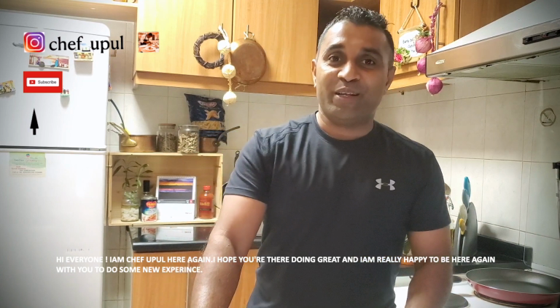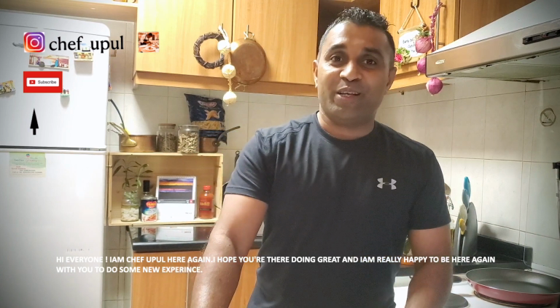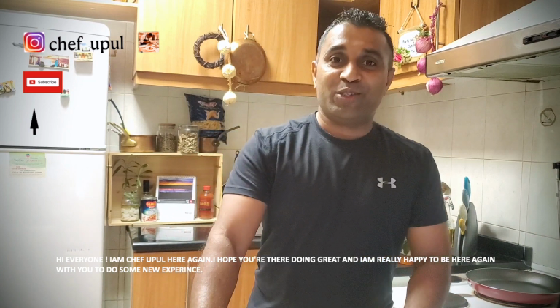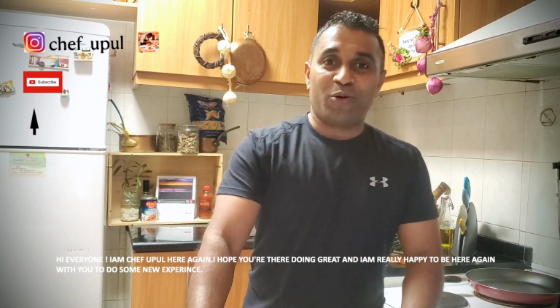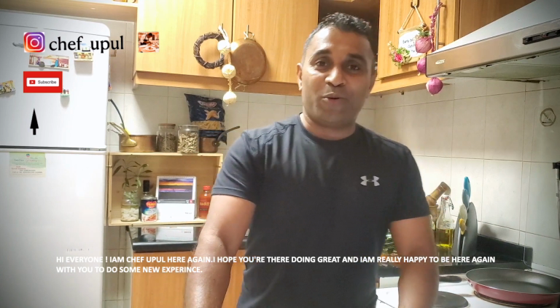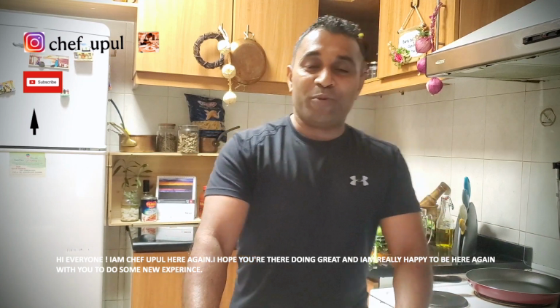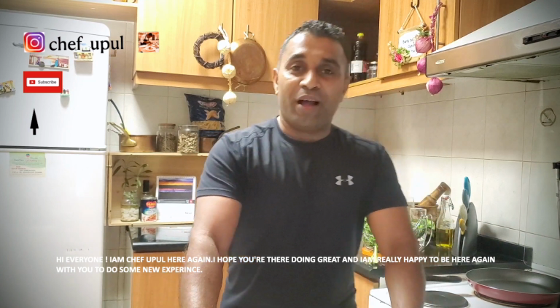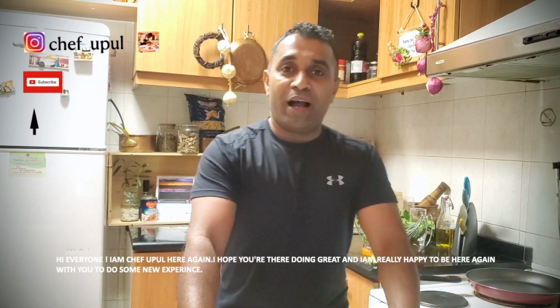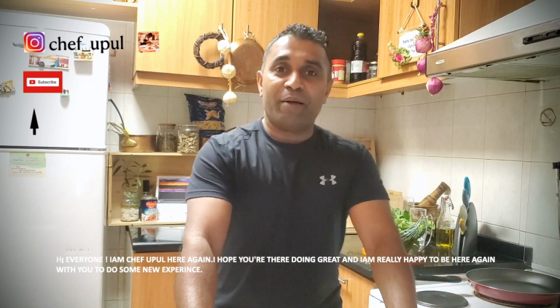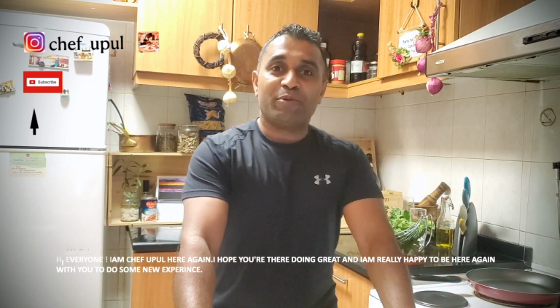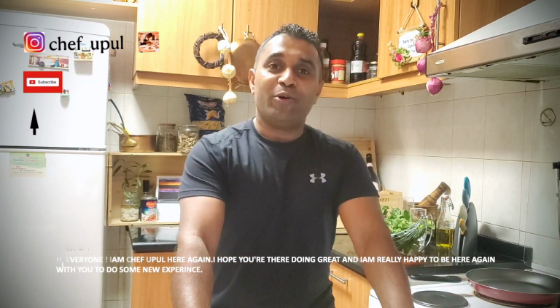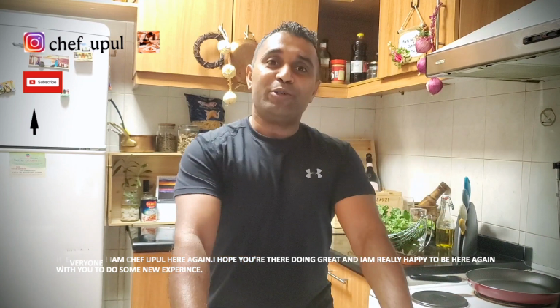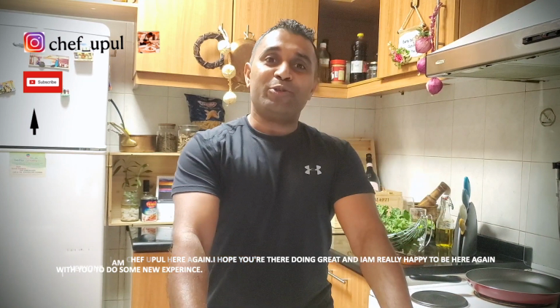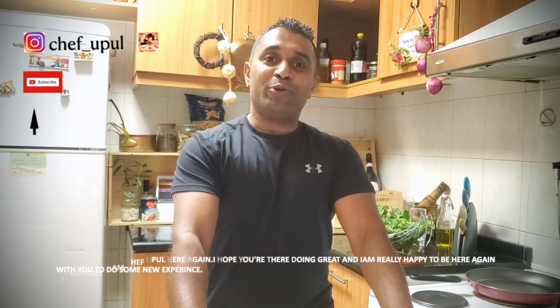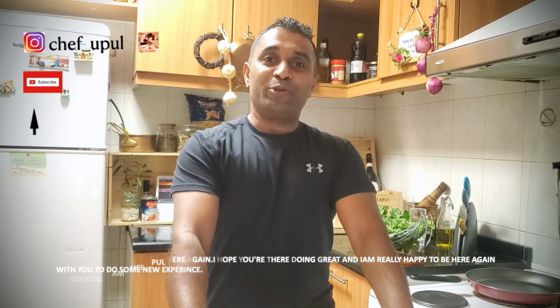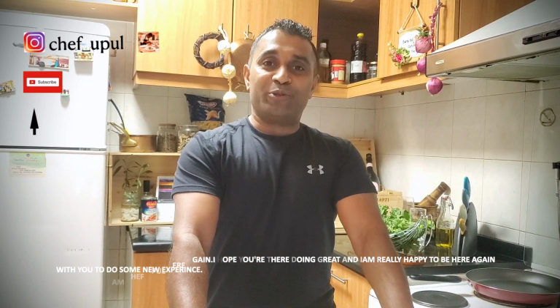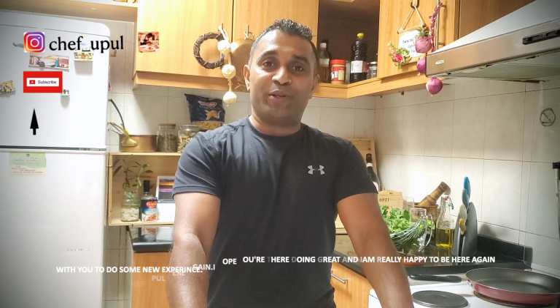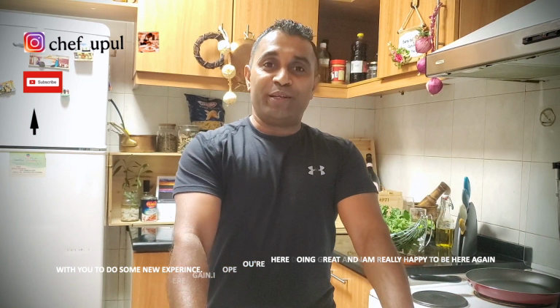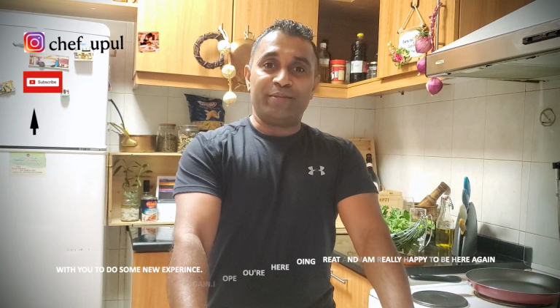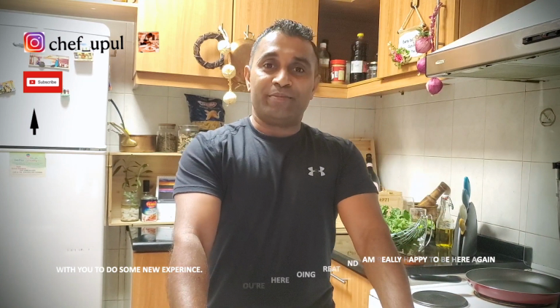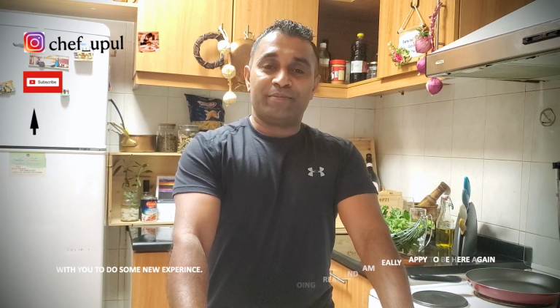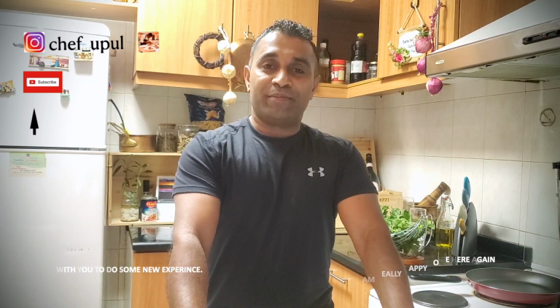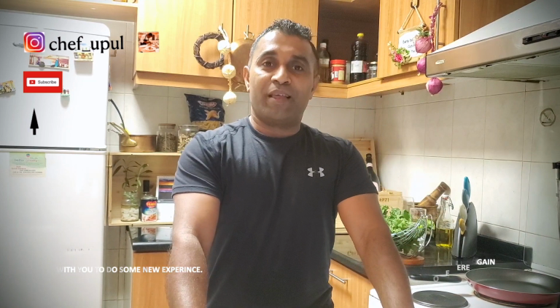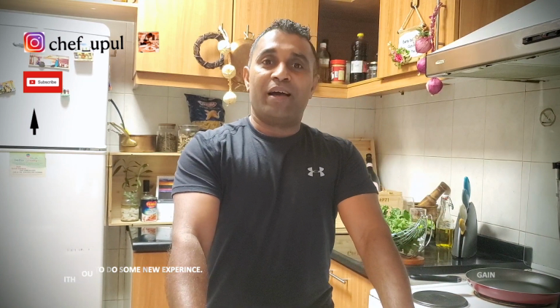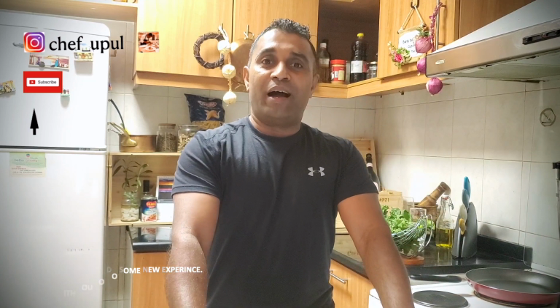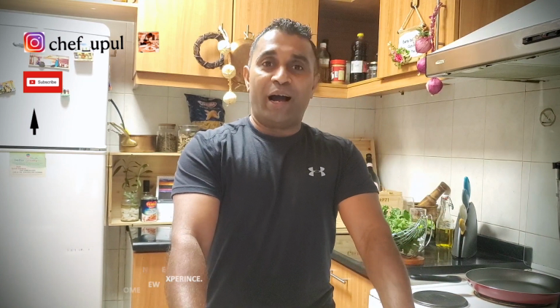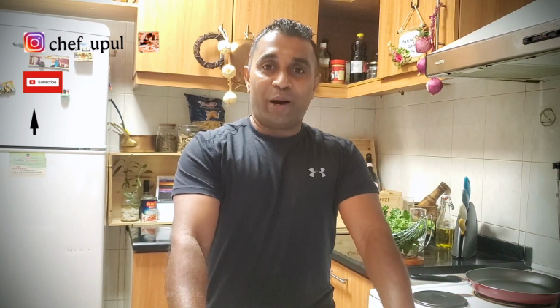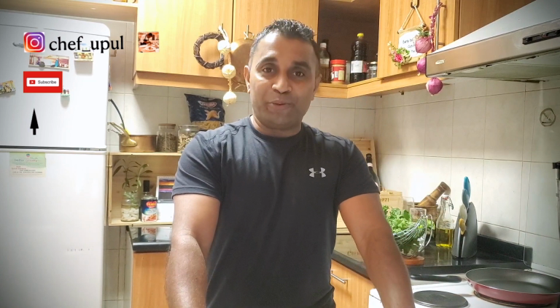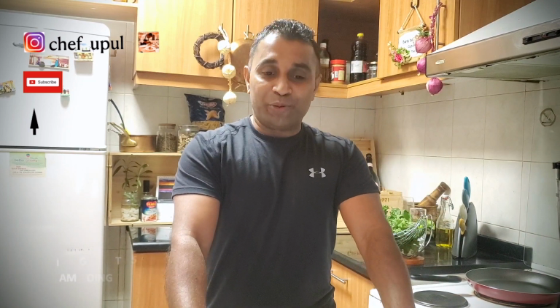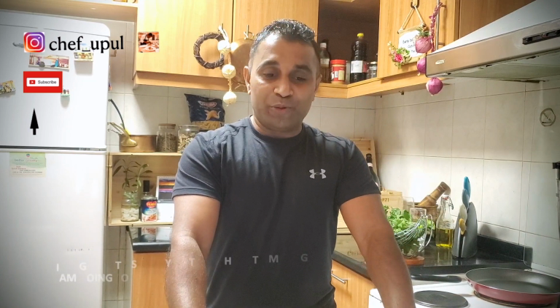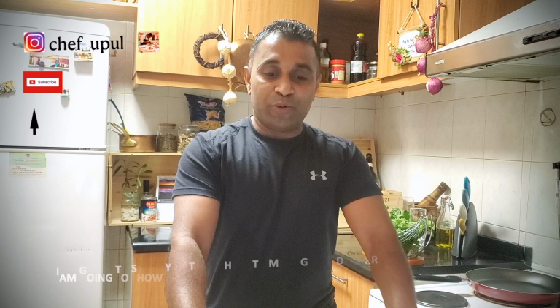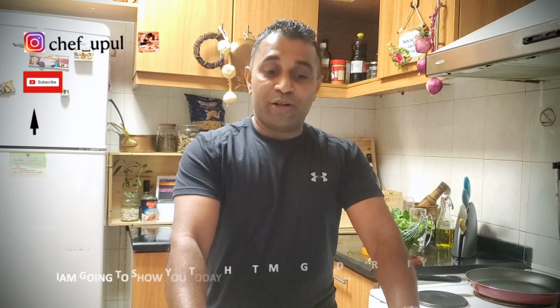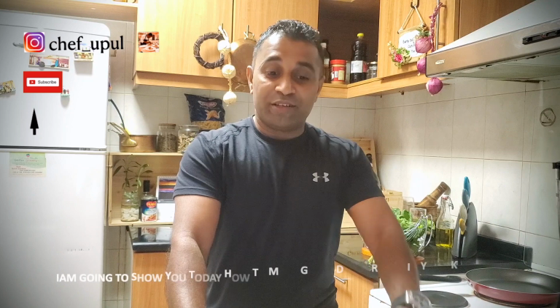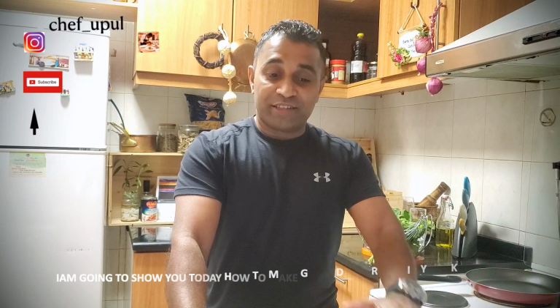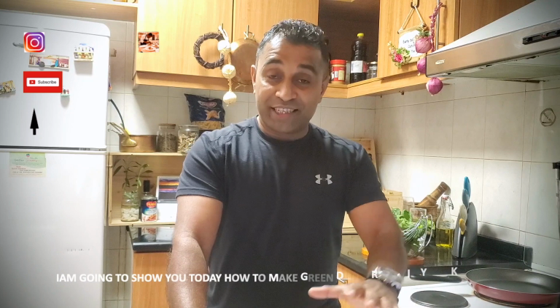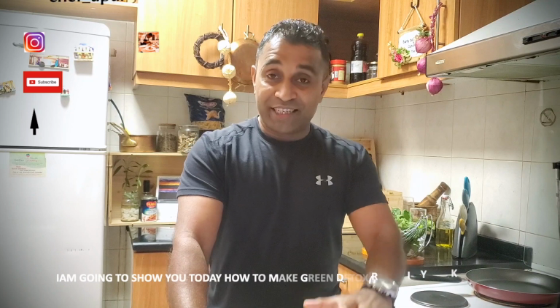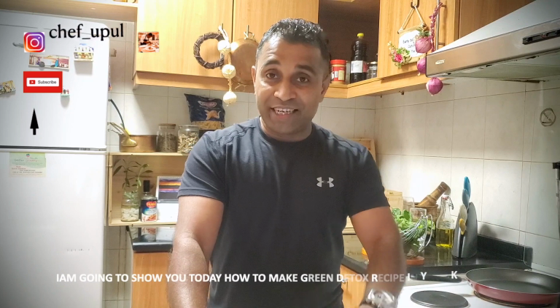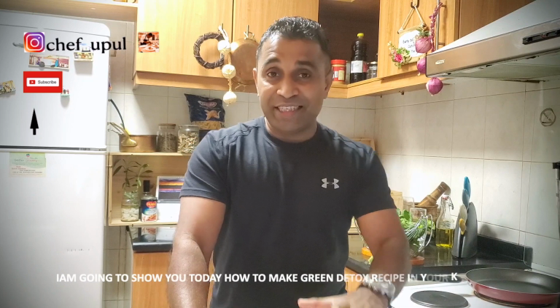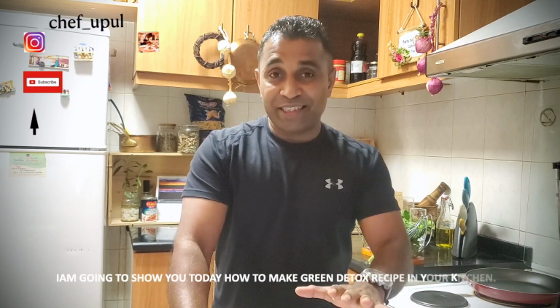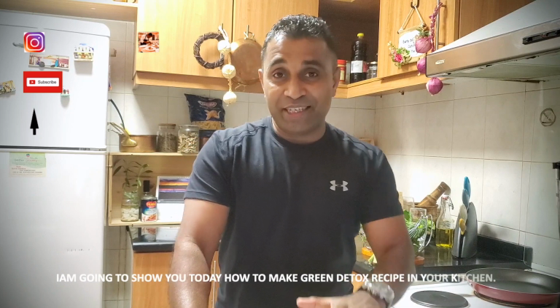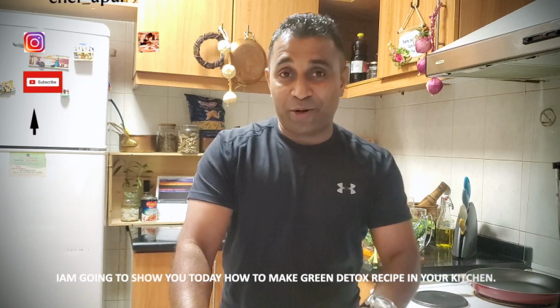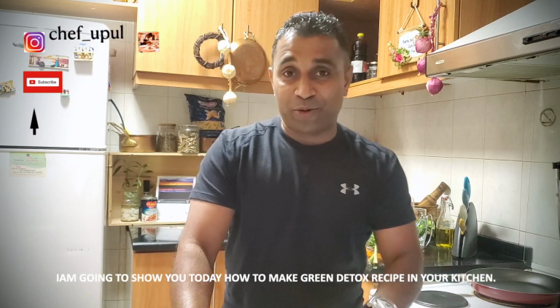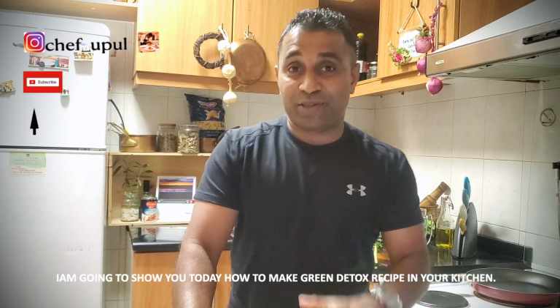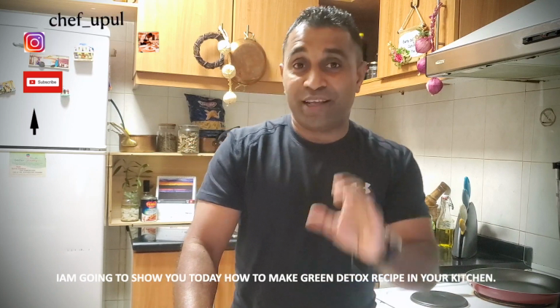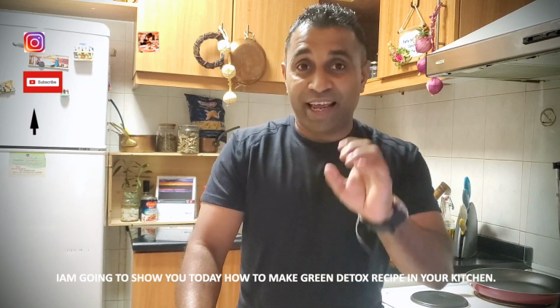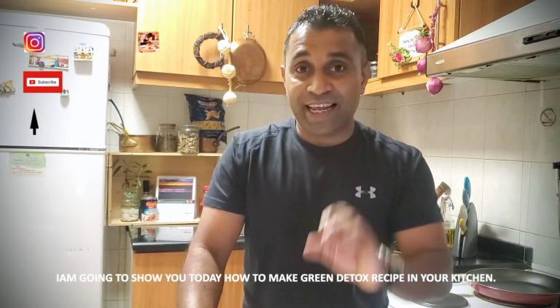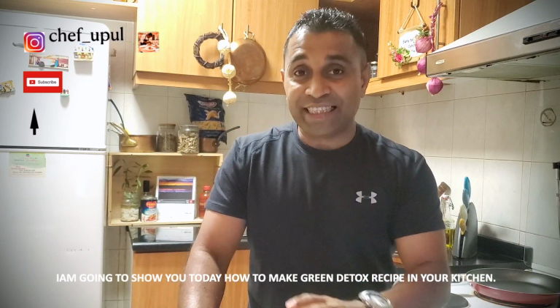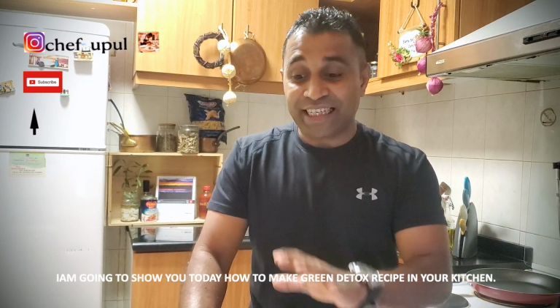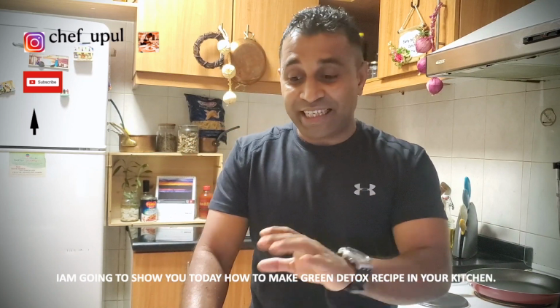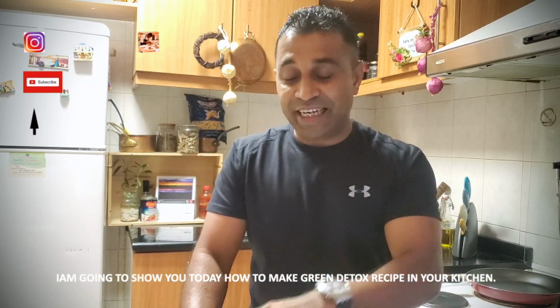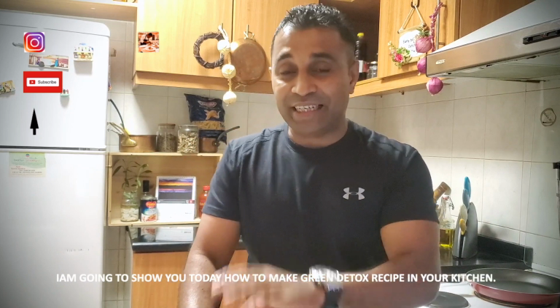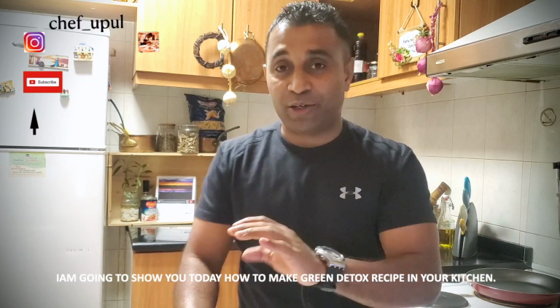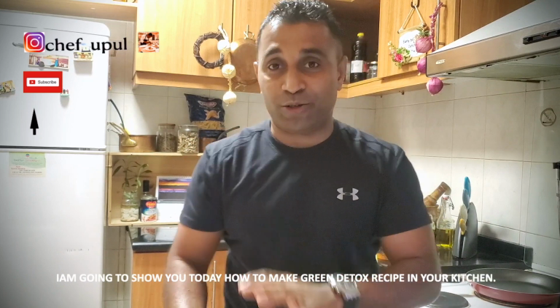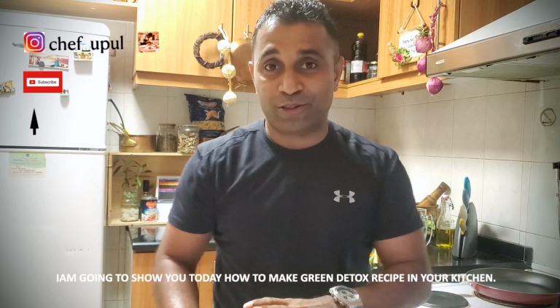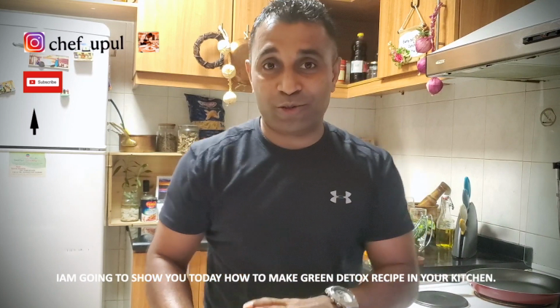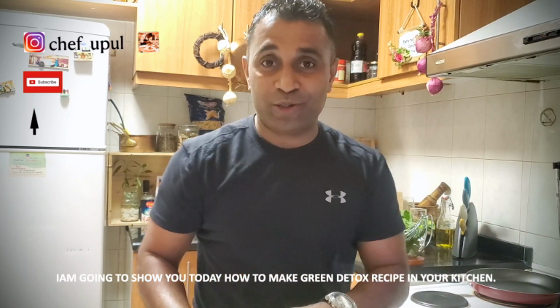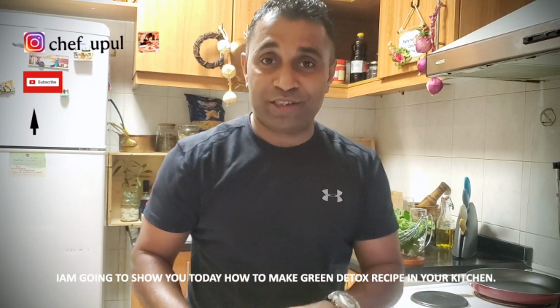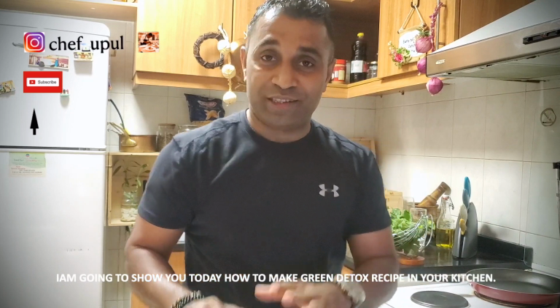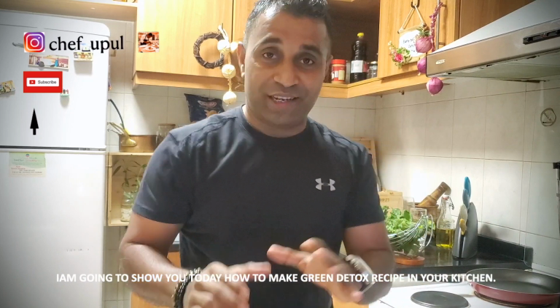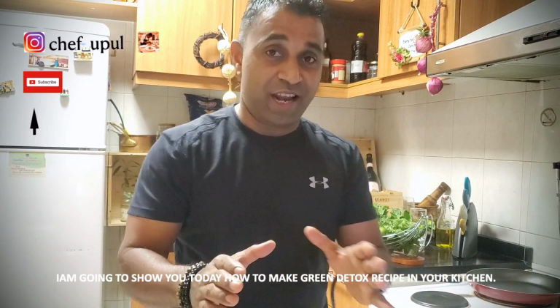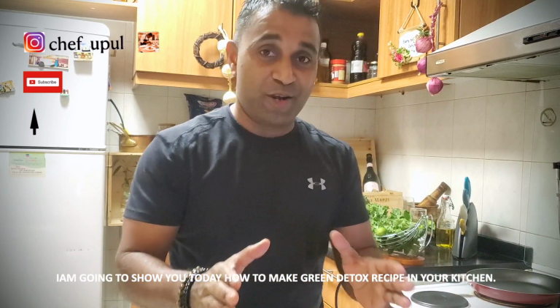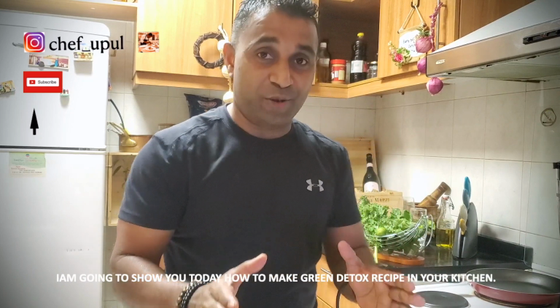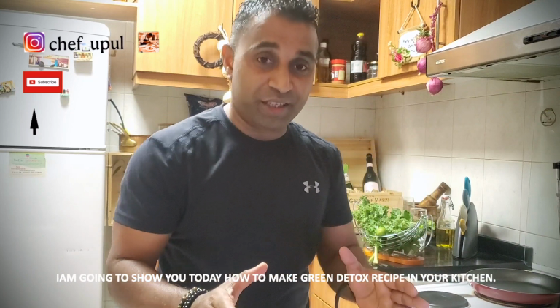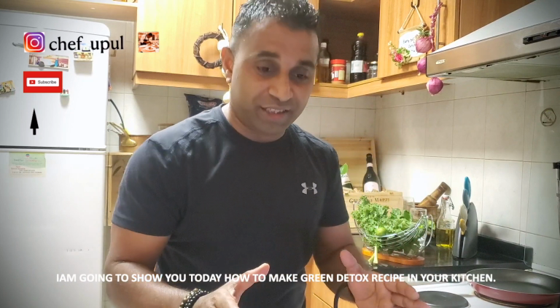So, I'm going to show you today how to do a green detox — a healthy green detox juice in your kitchen.